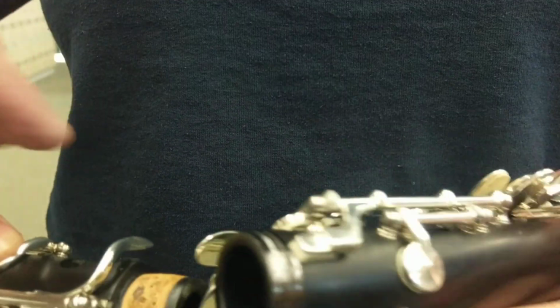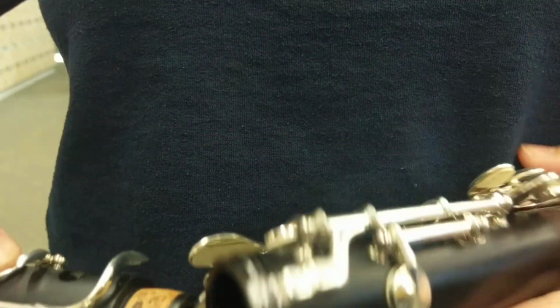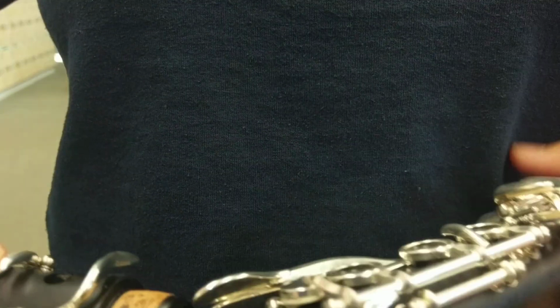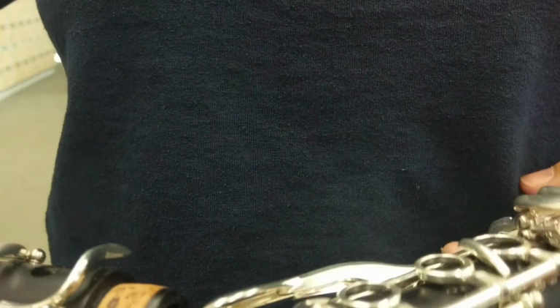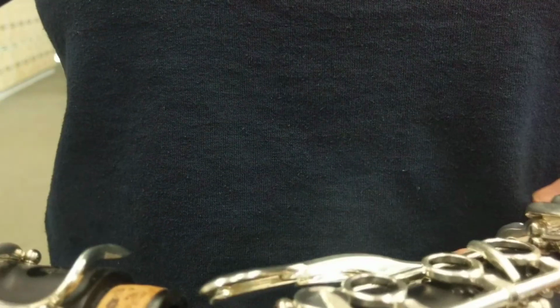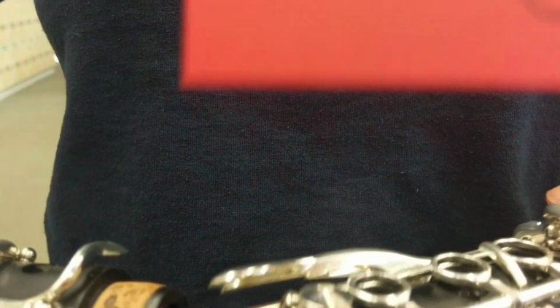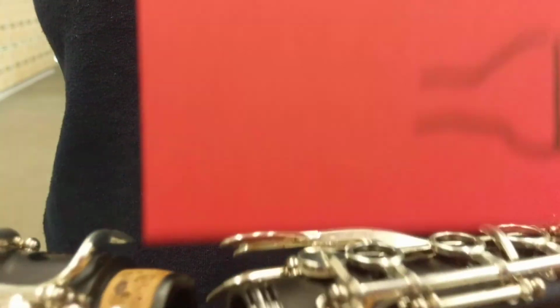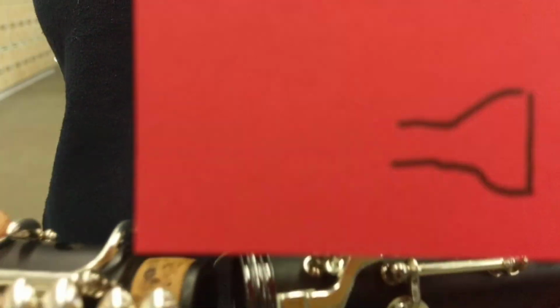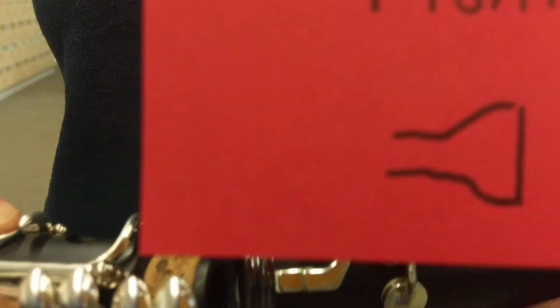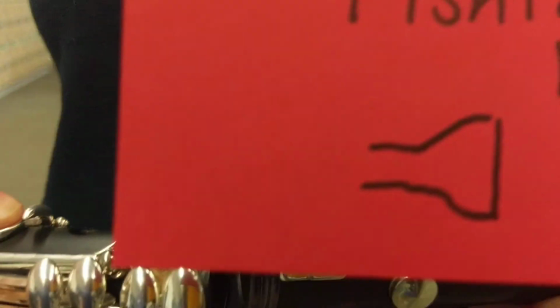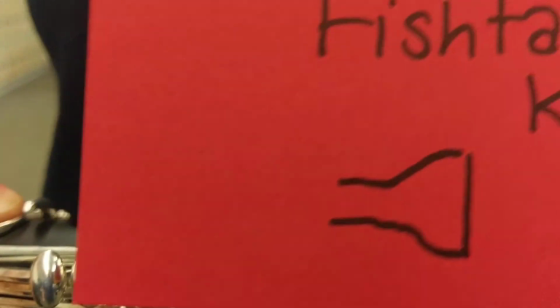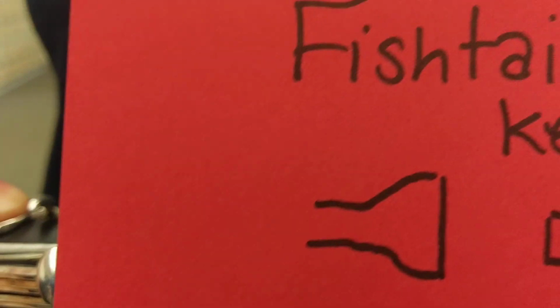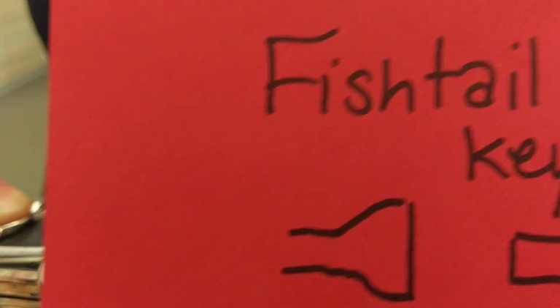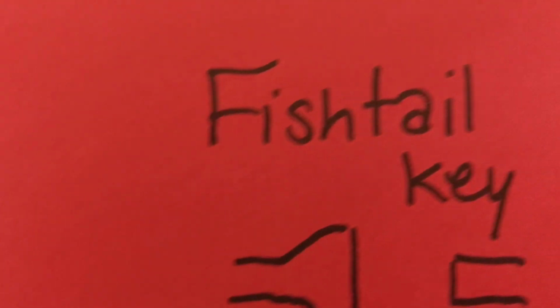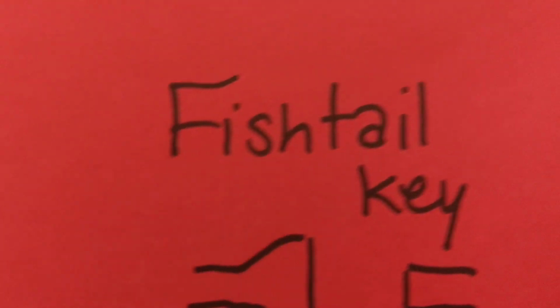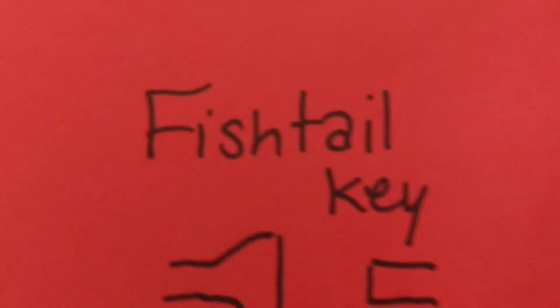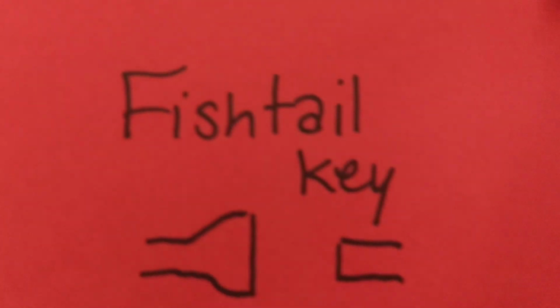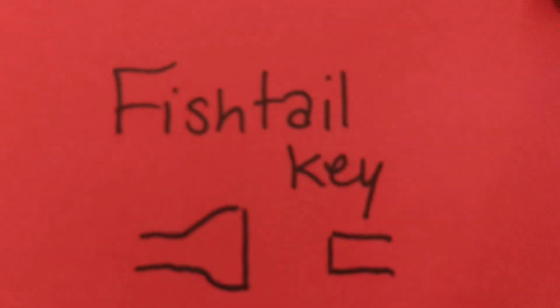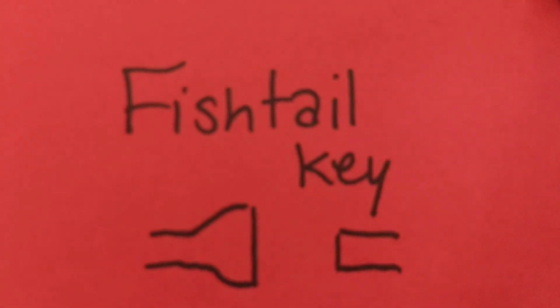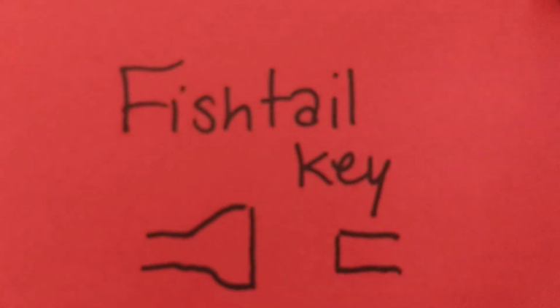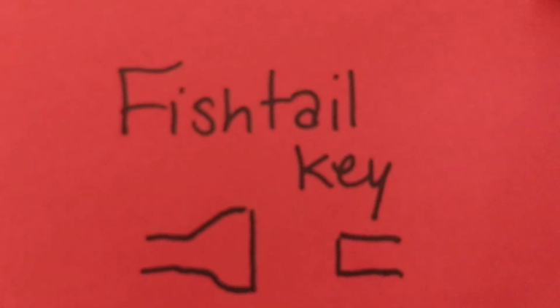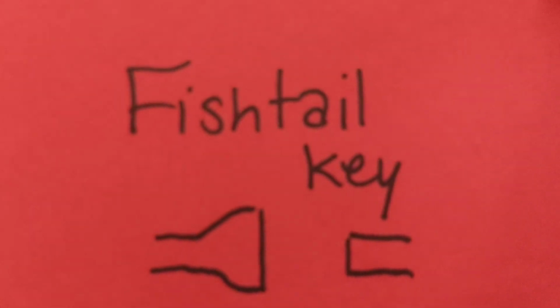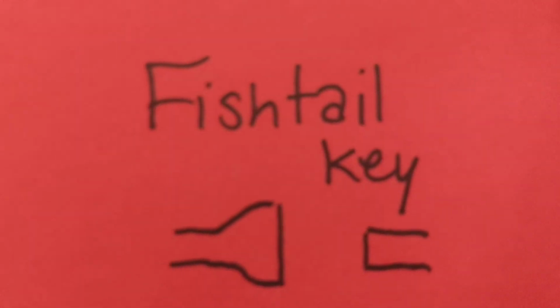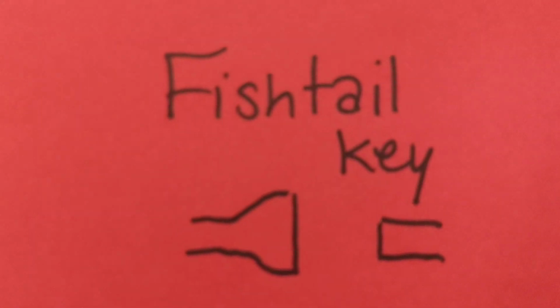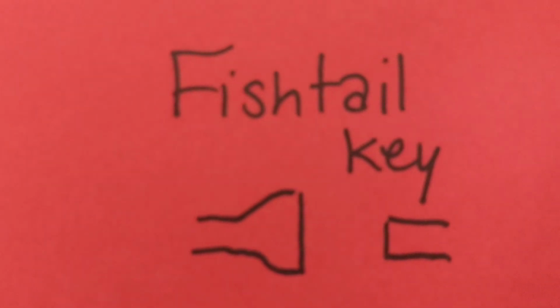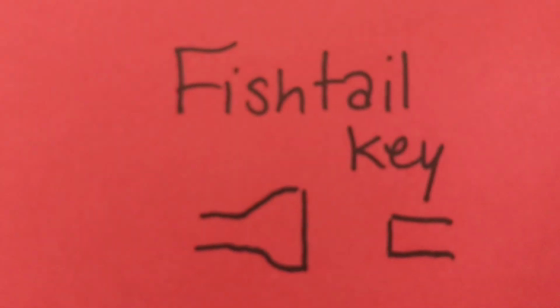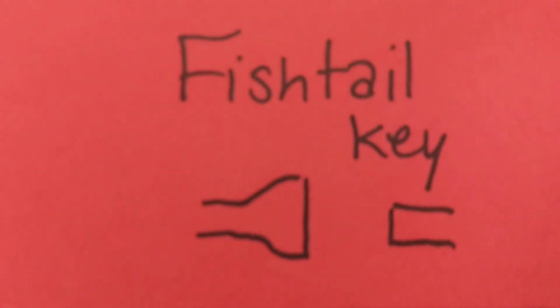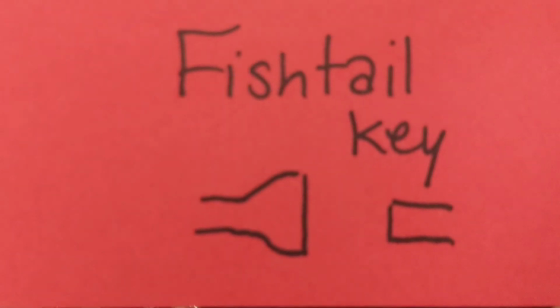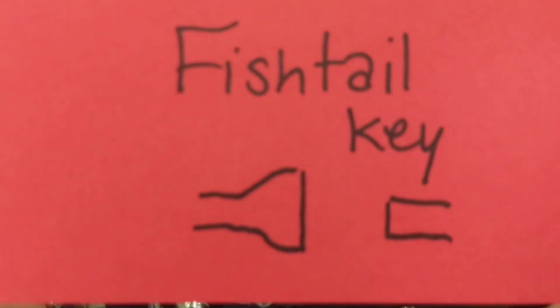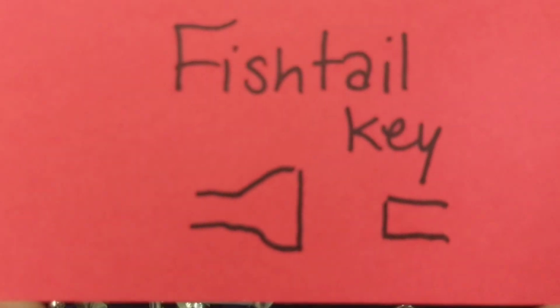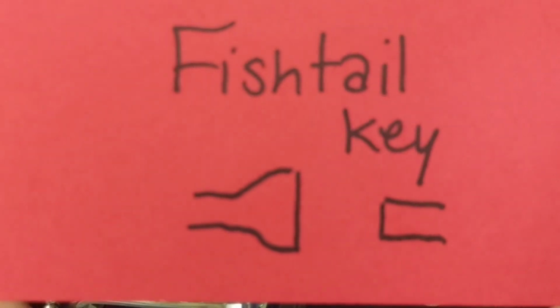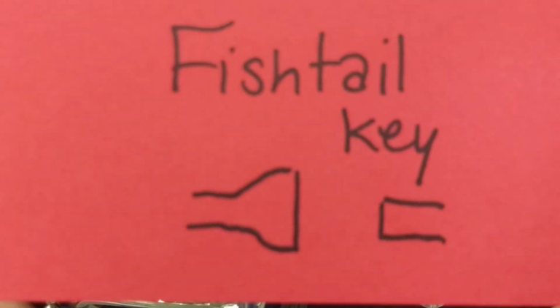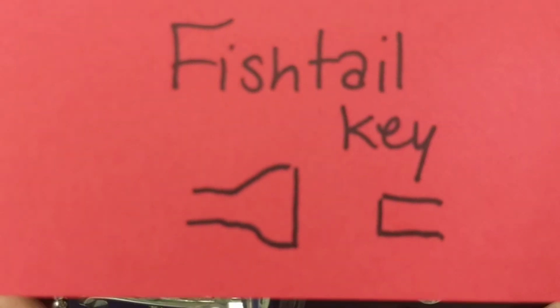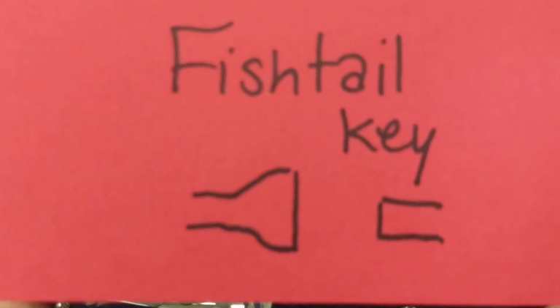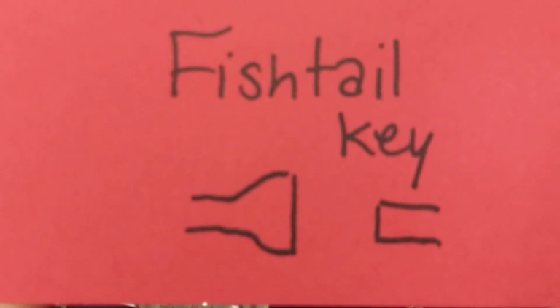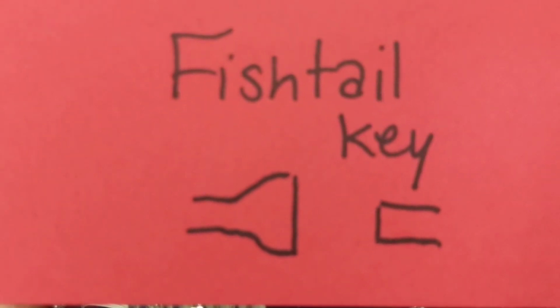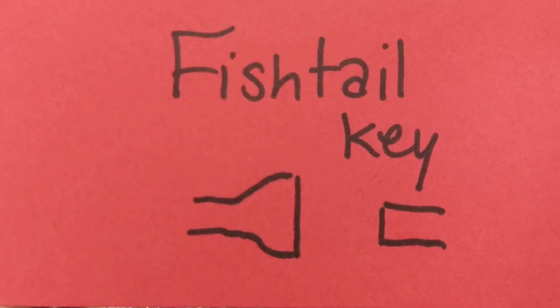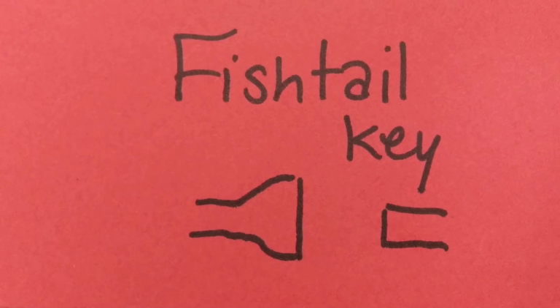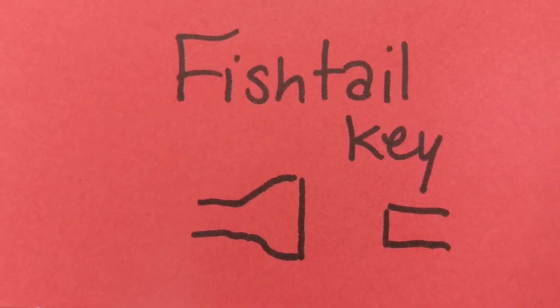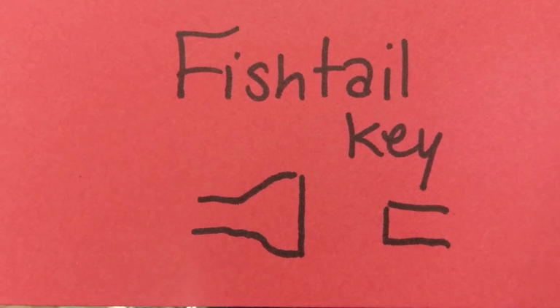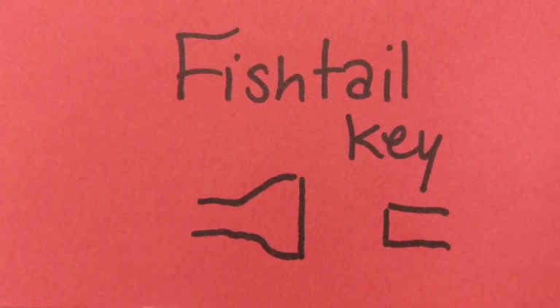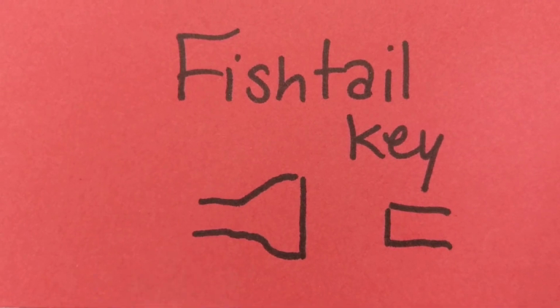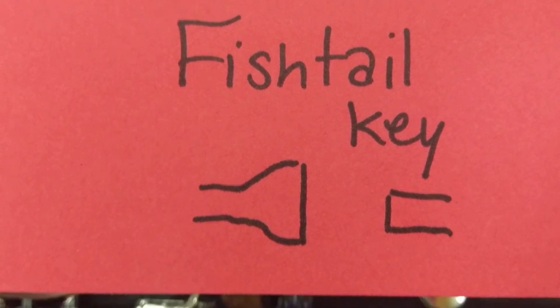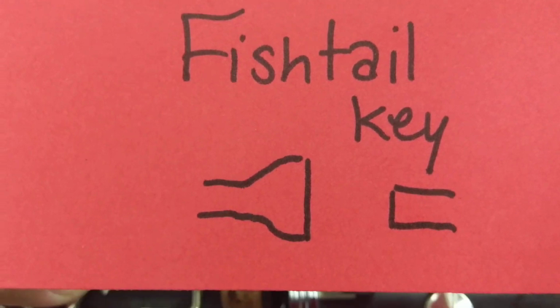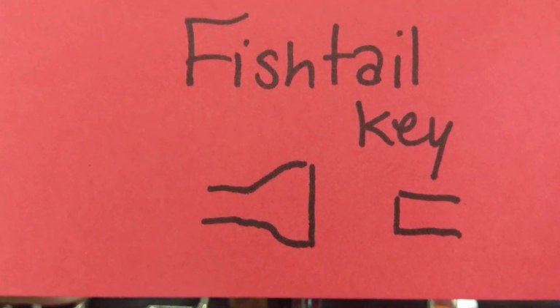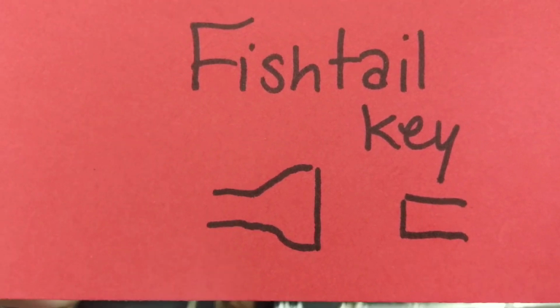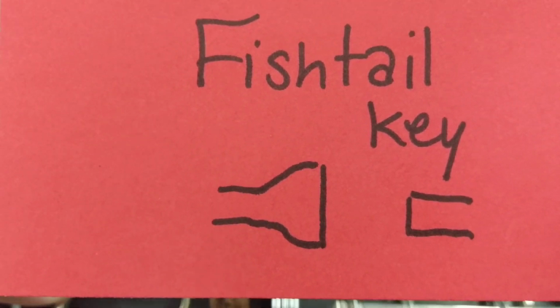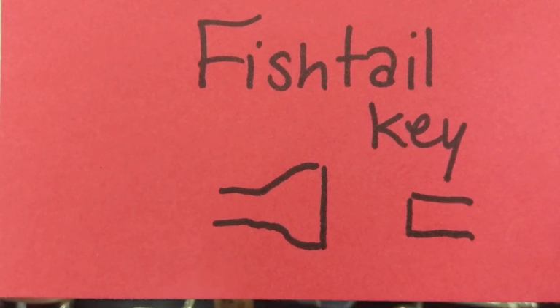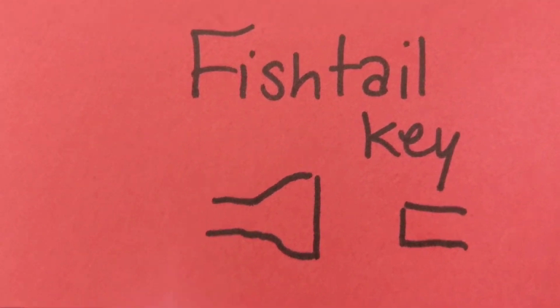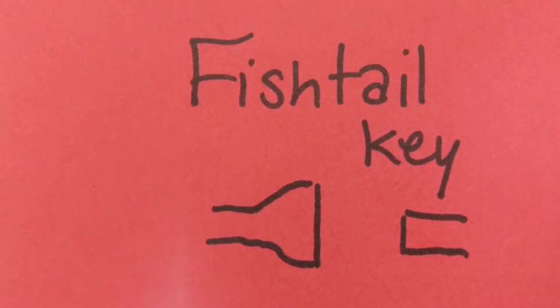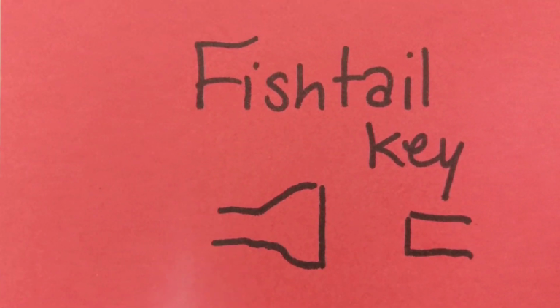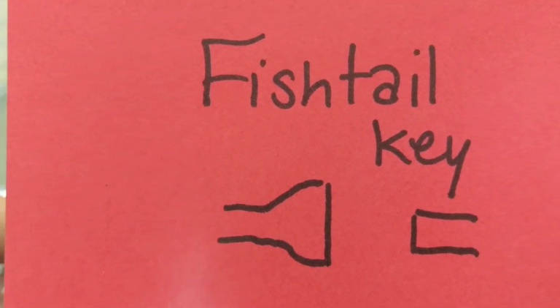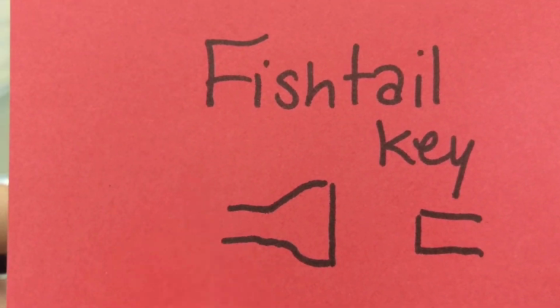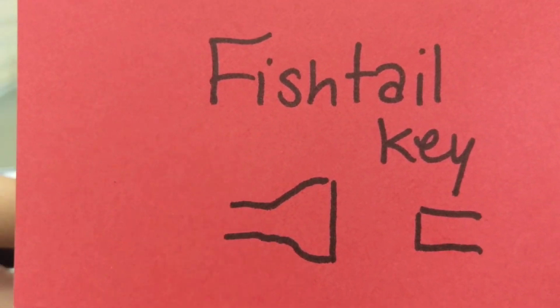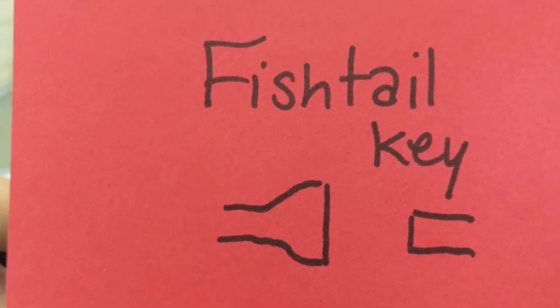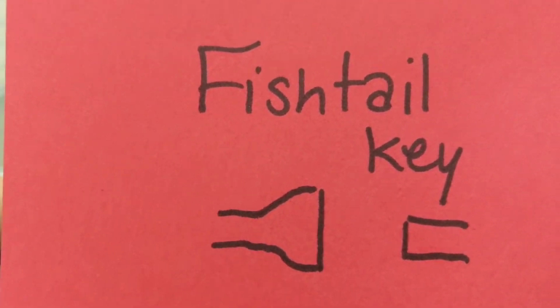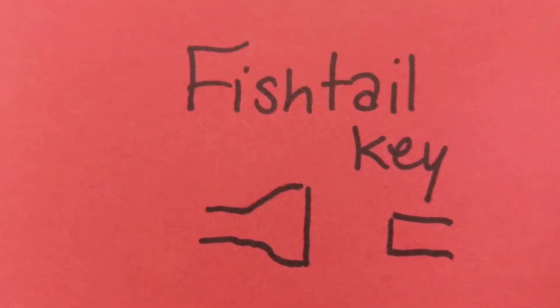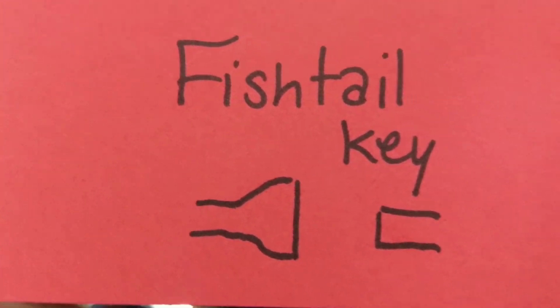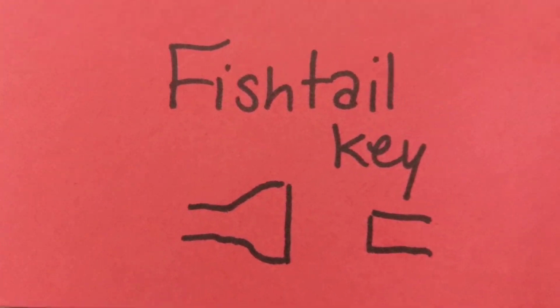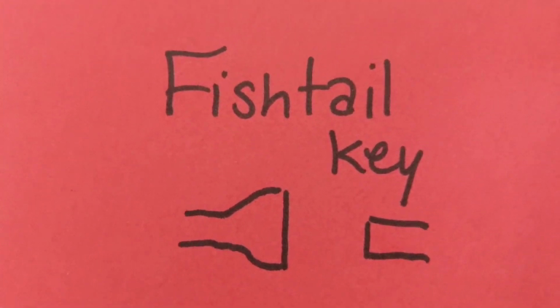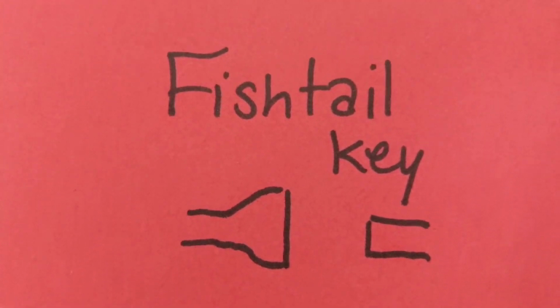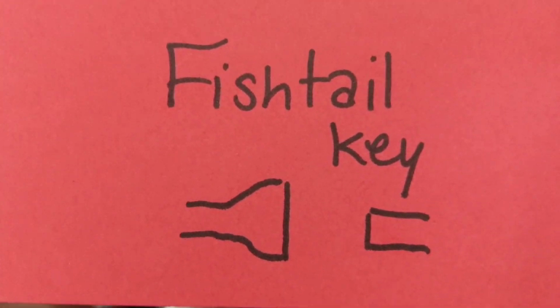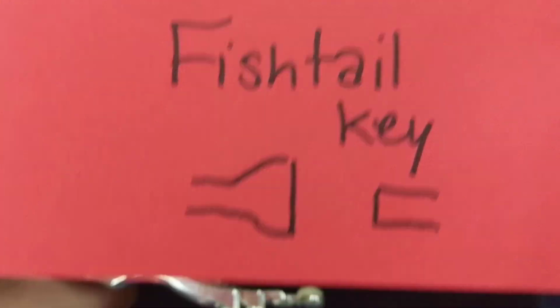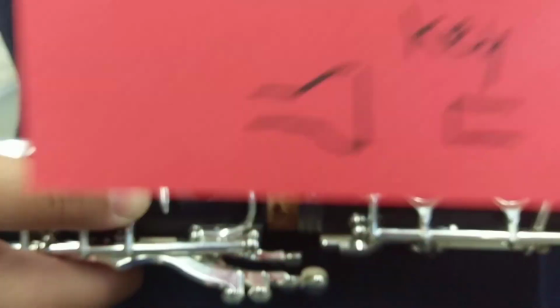And then get ready to line them up. Be right behind the card. The card is in the frame.